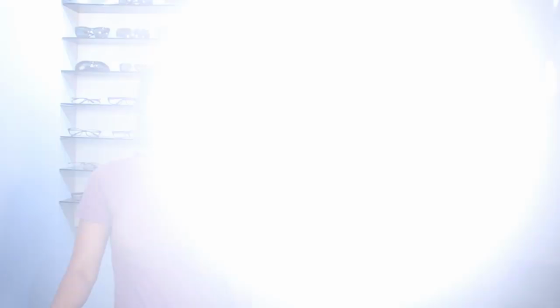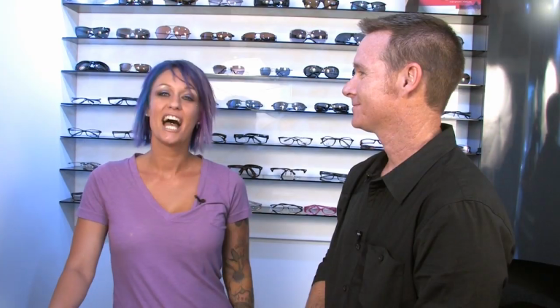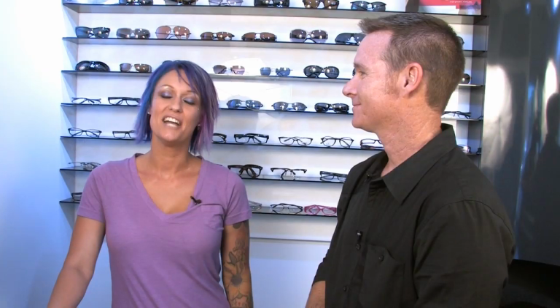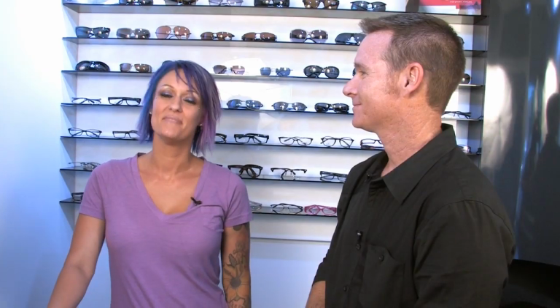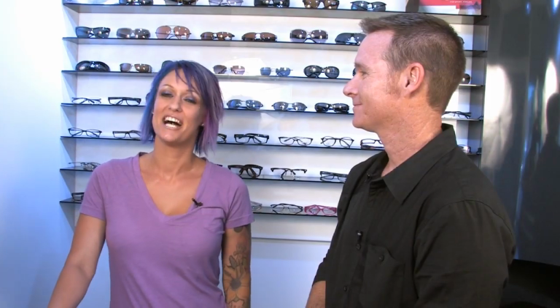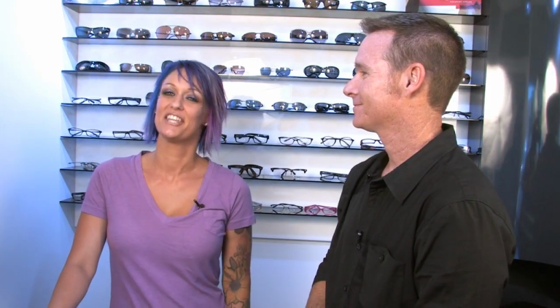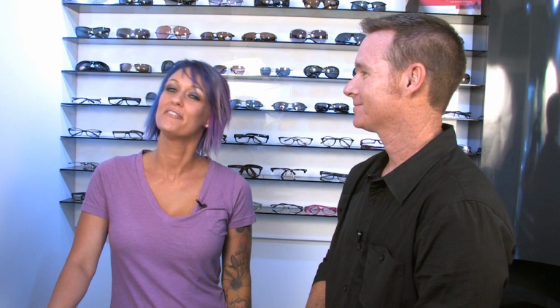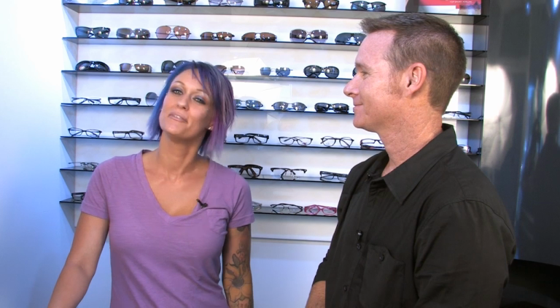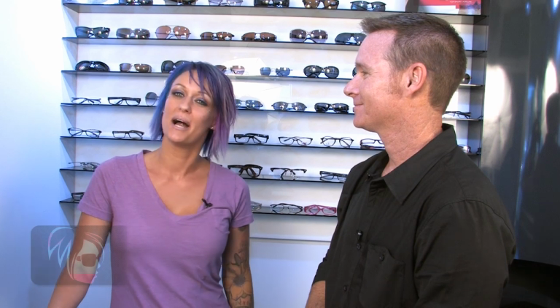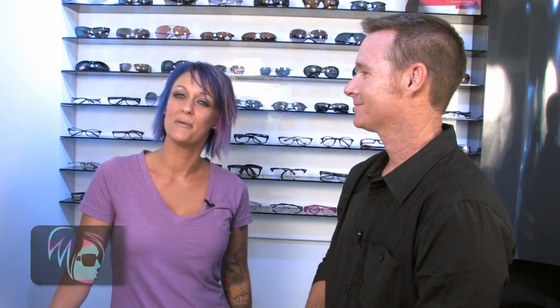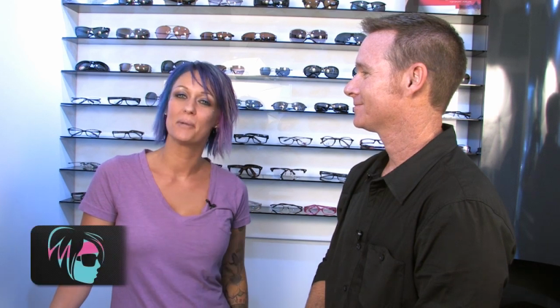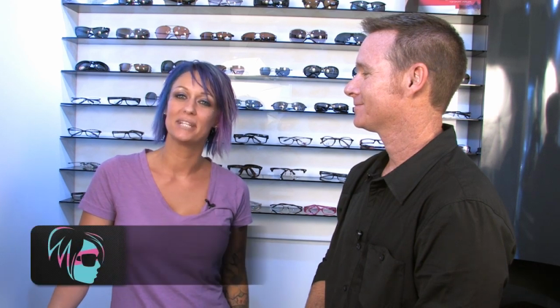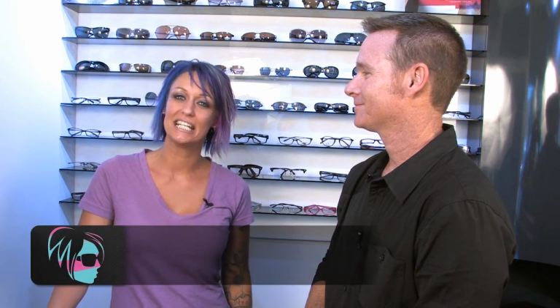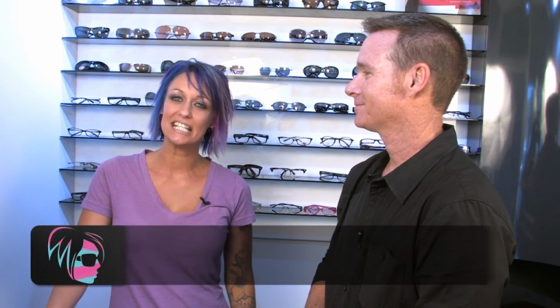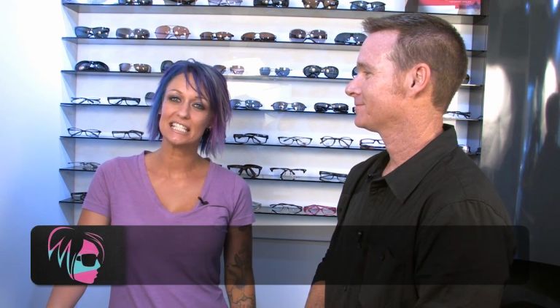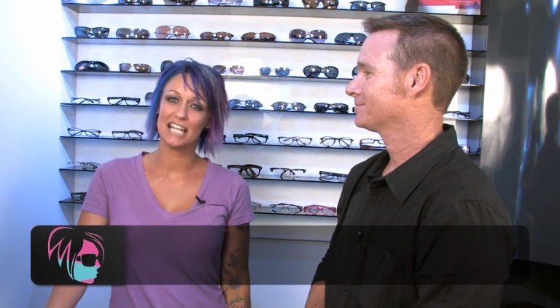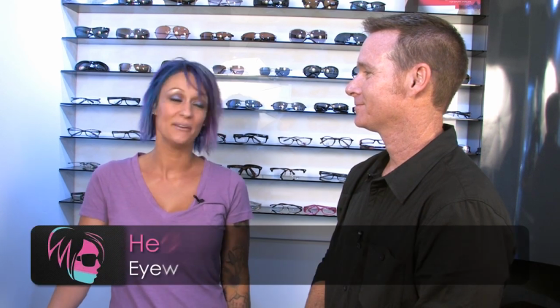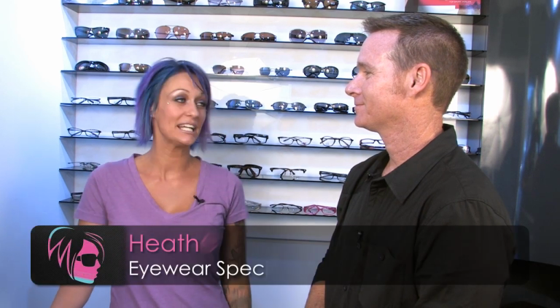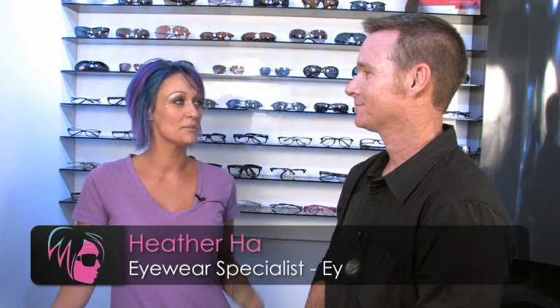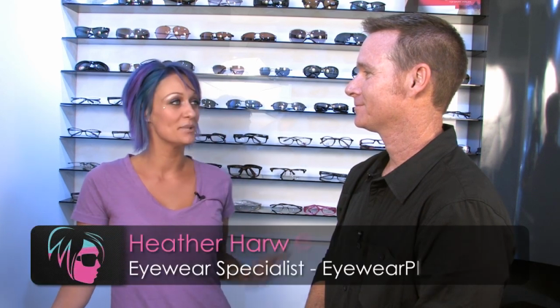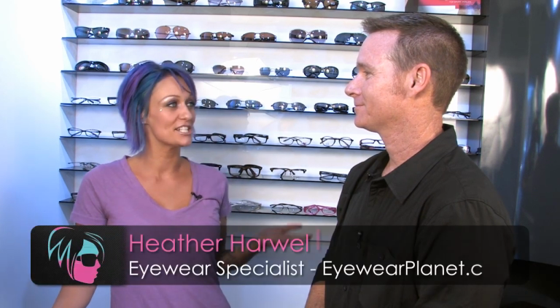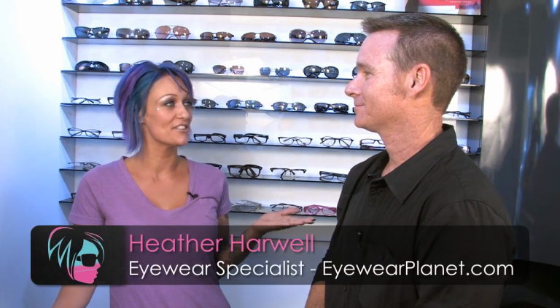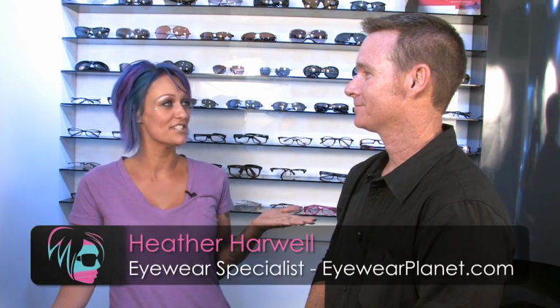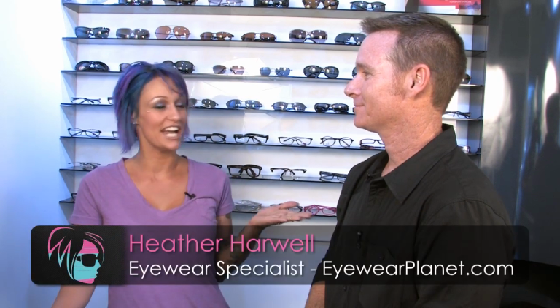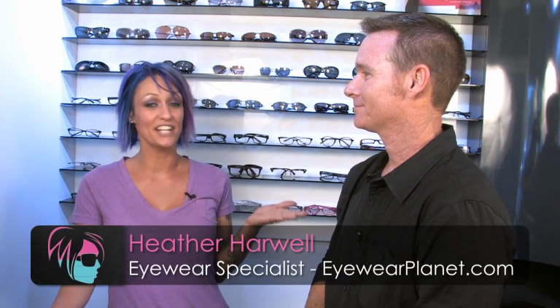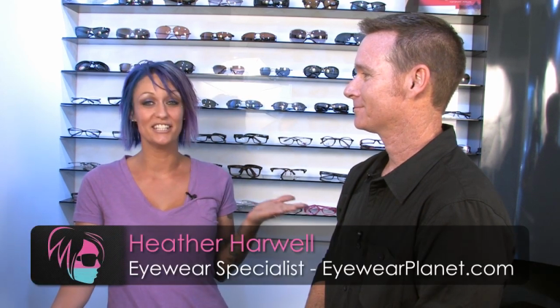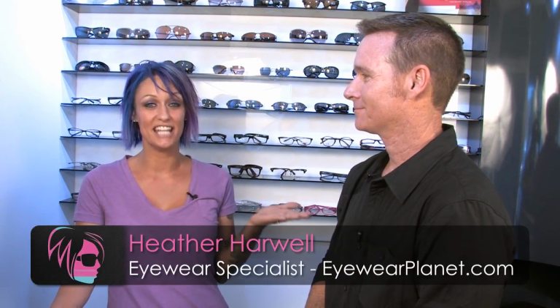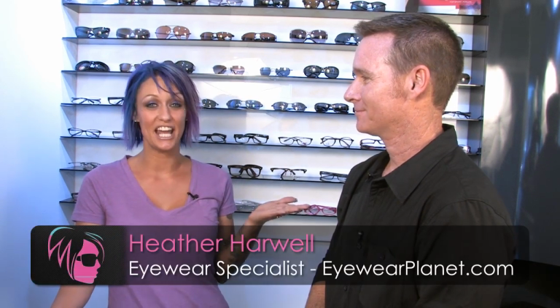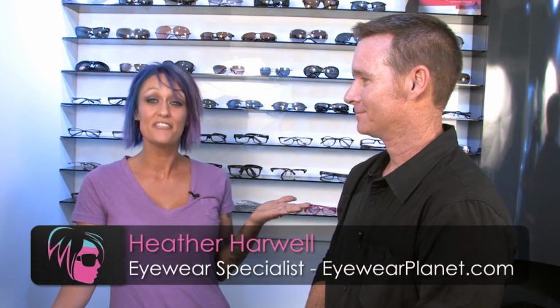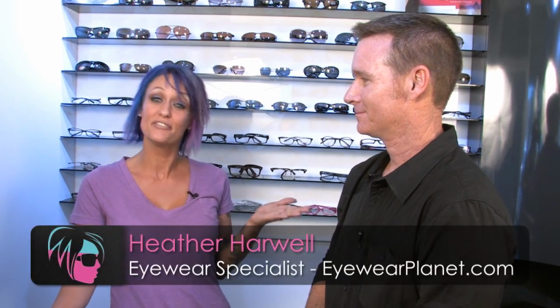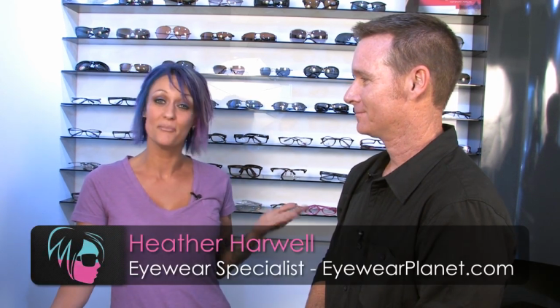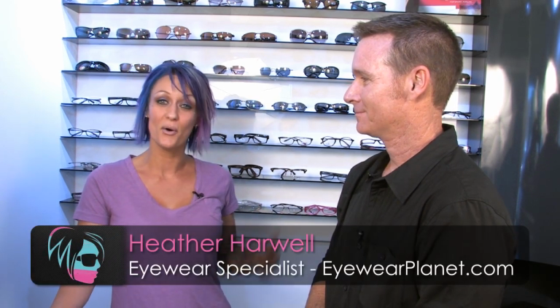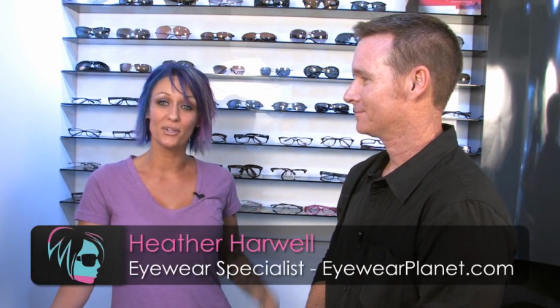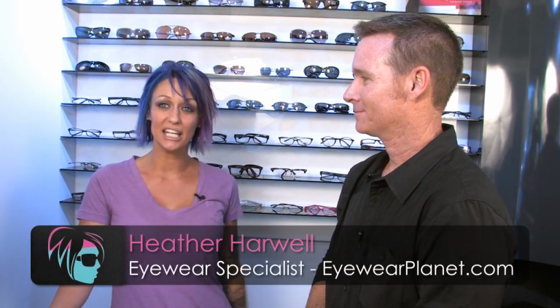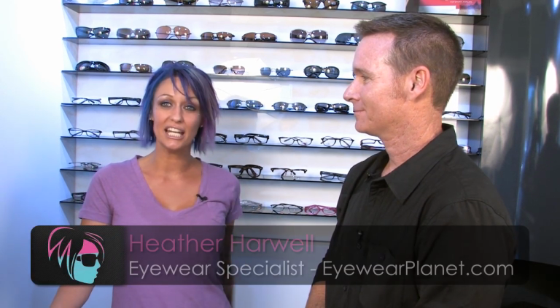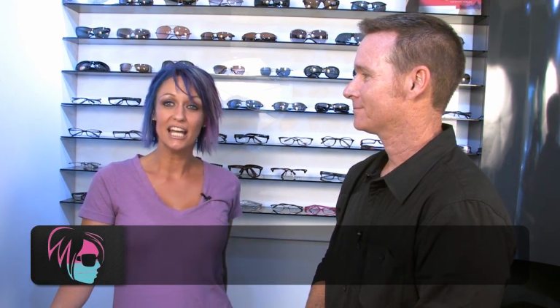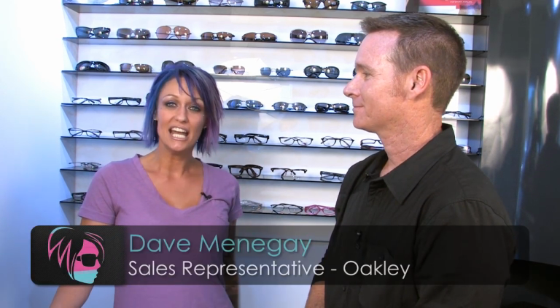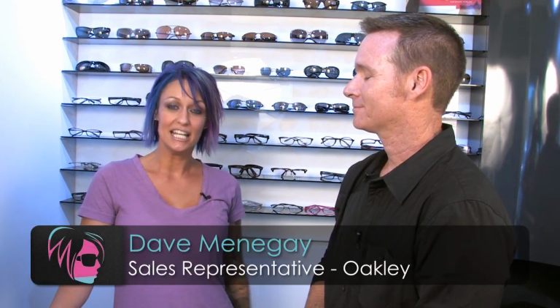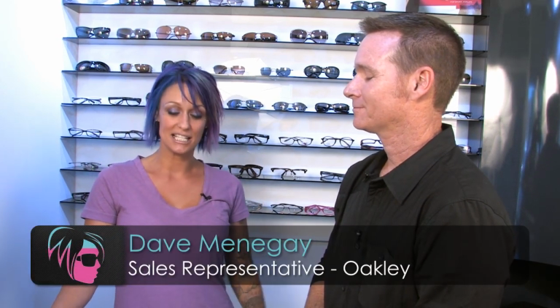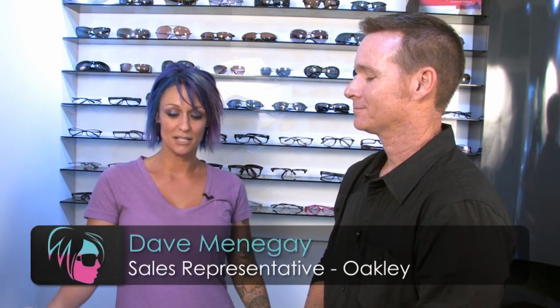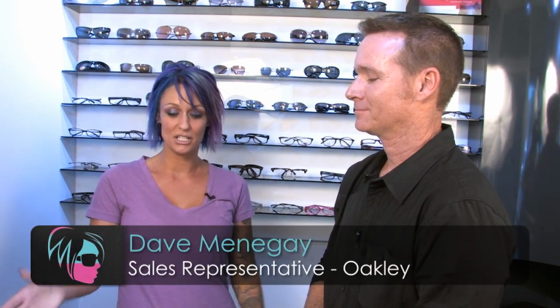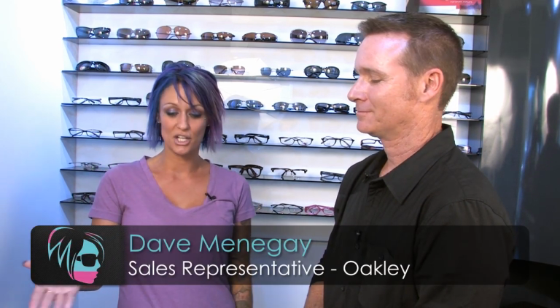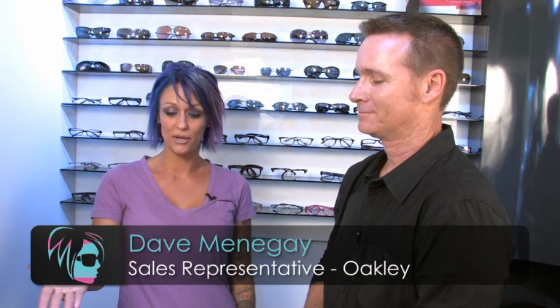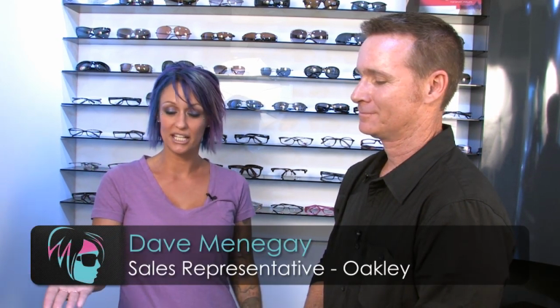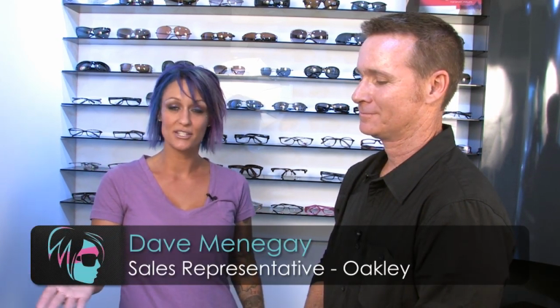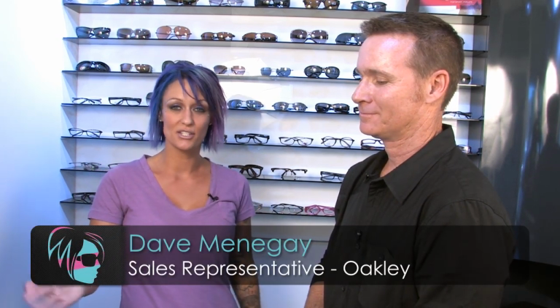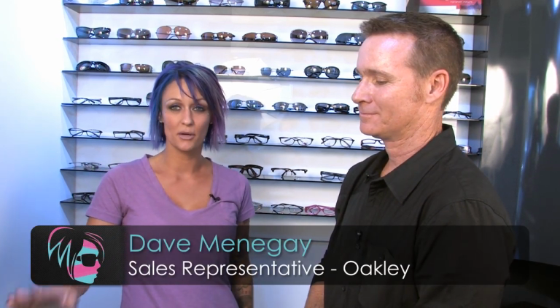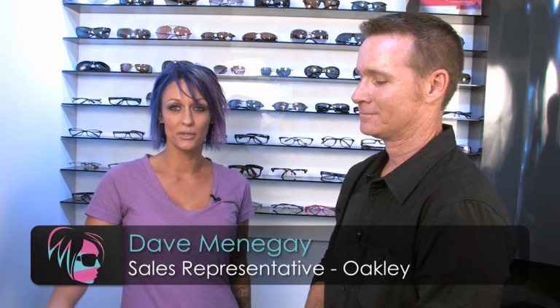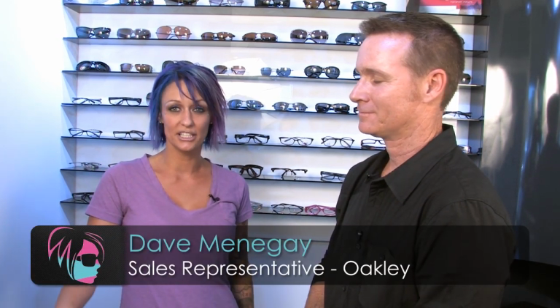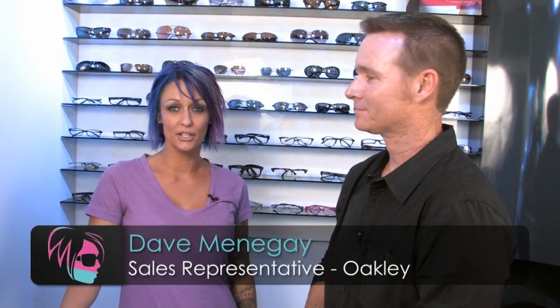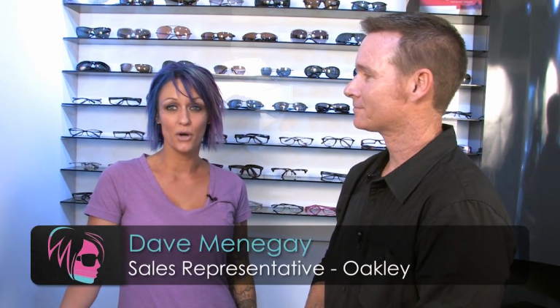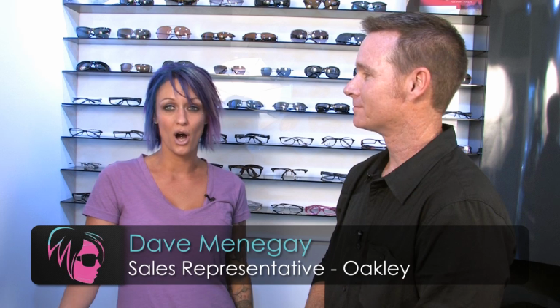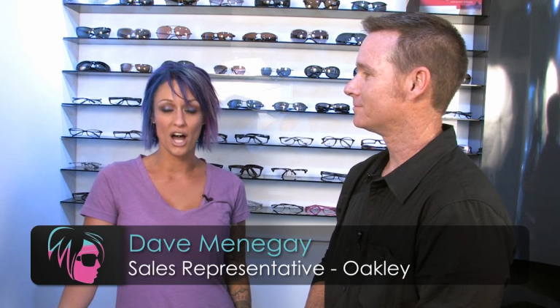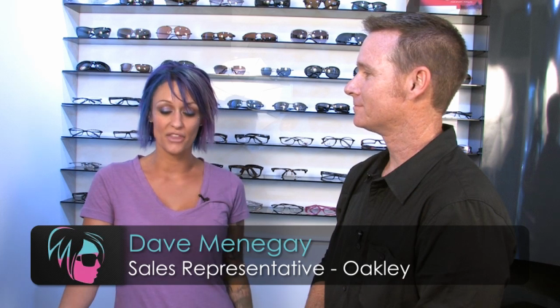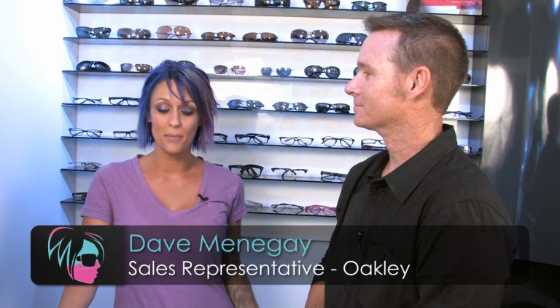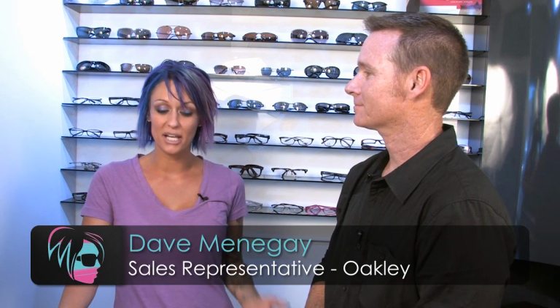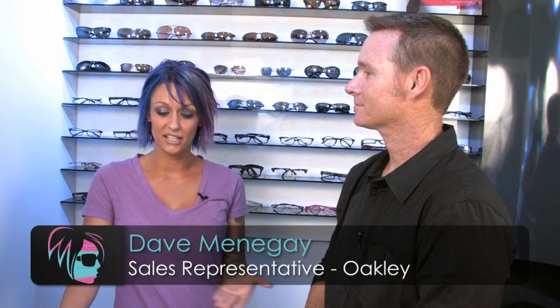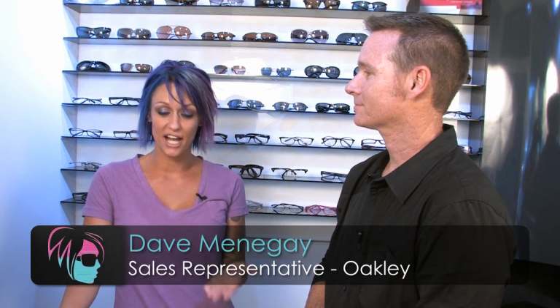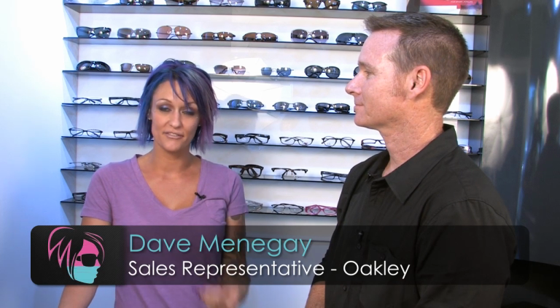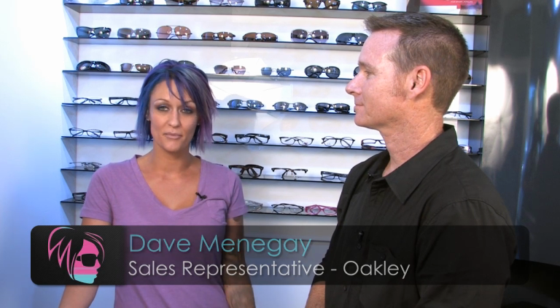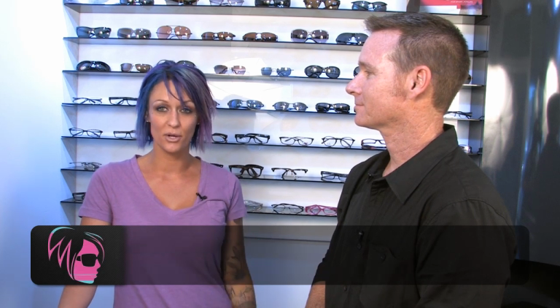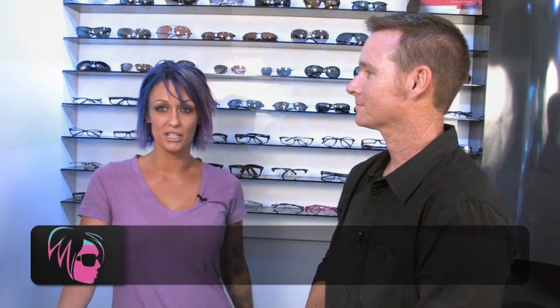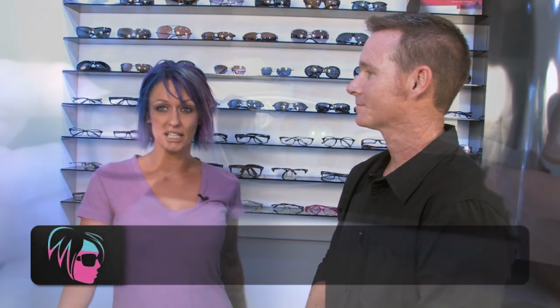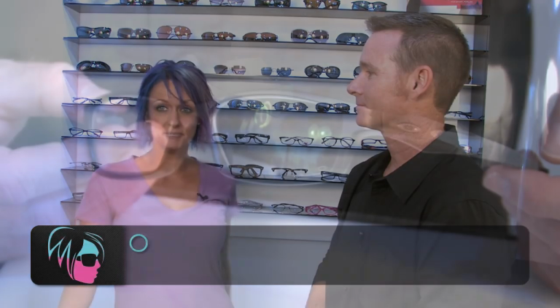Hi, I'm Heather from iWearPlanet. Today we get the pleasure of chatting with Dave from Oakley. He's going to be showing us a really new ophthalmic line from Oakley.